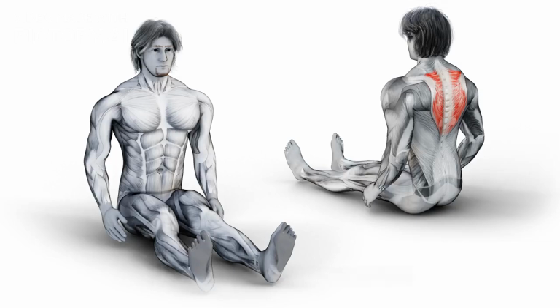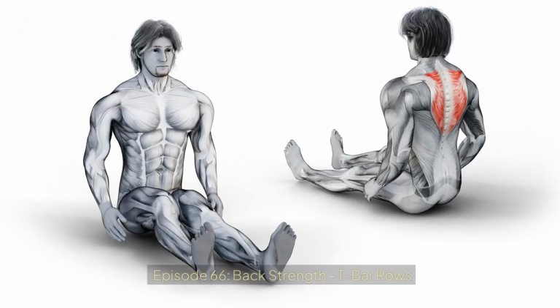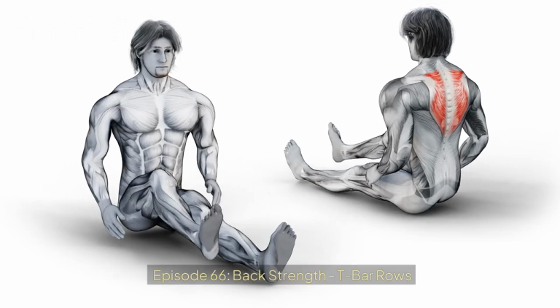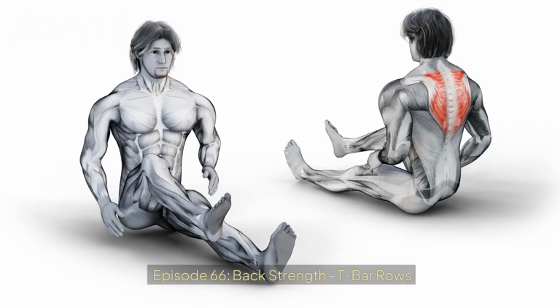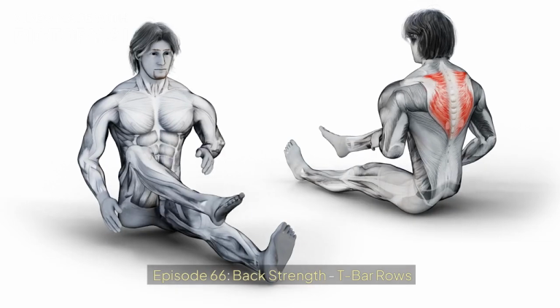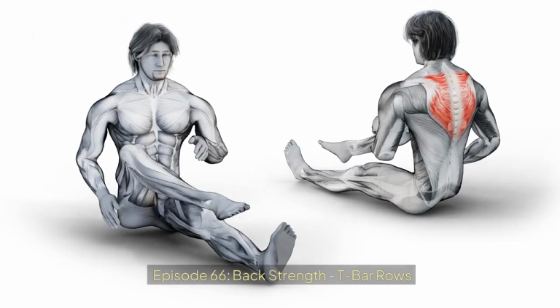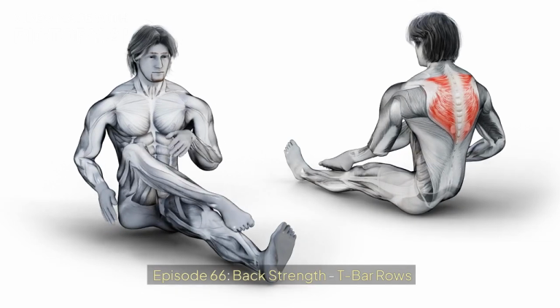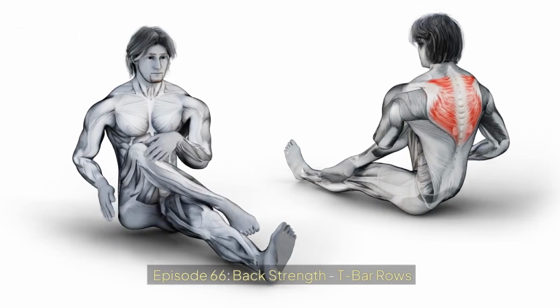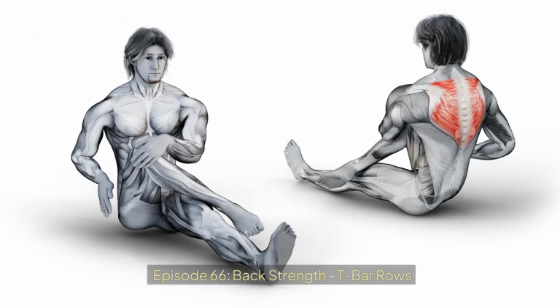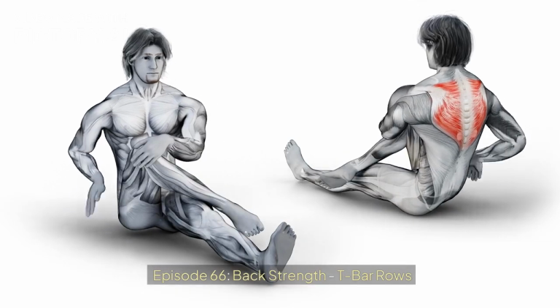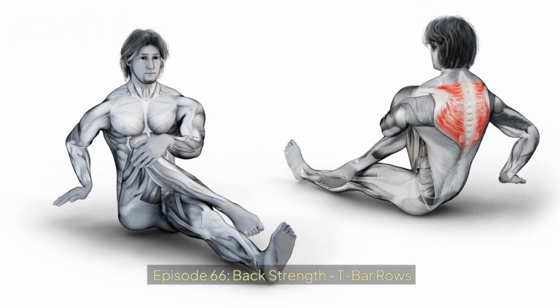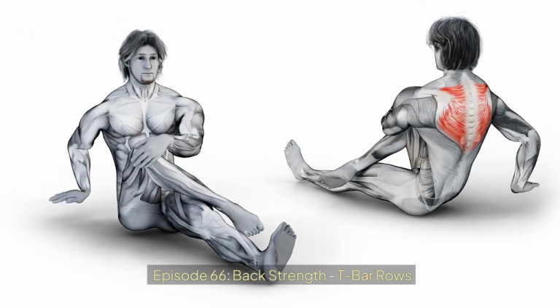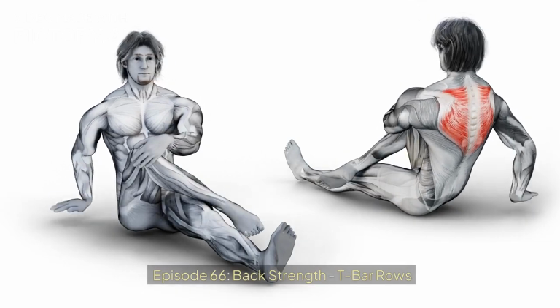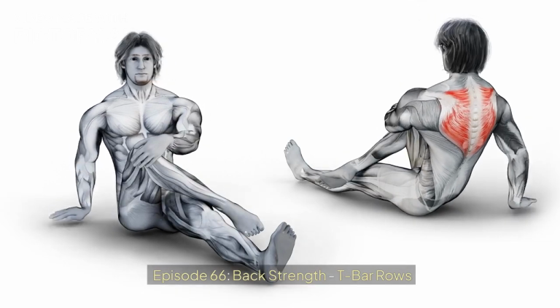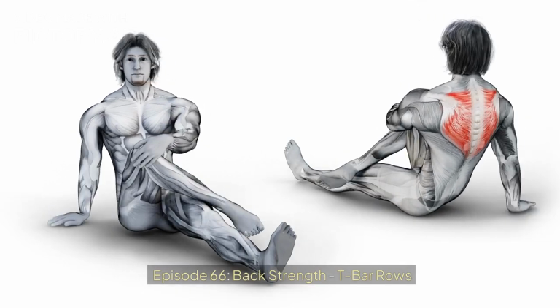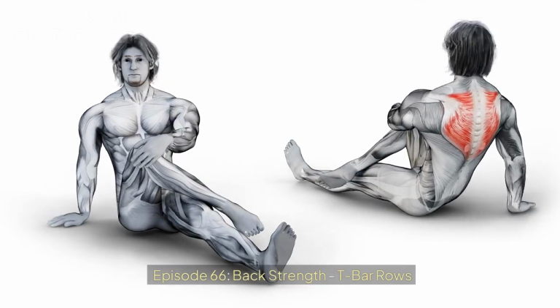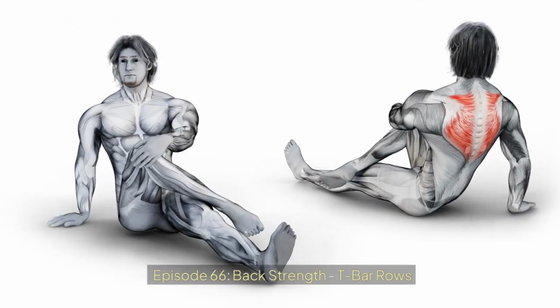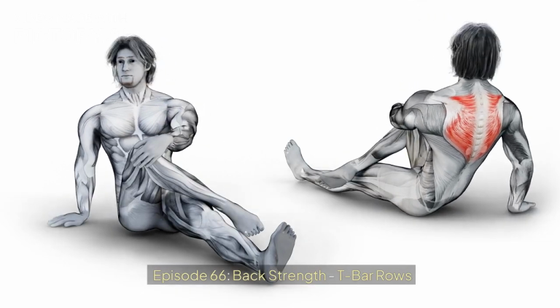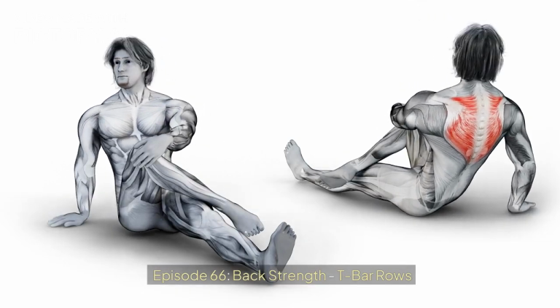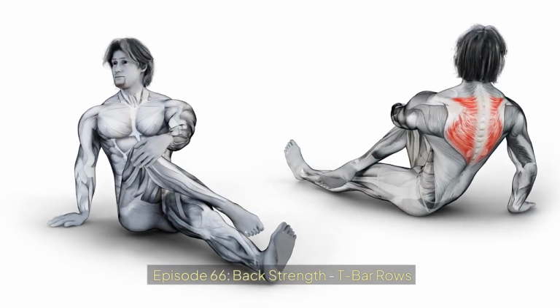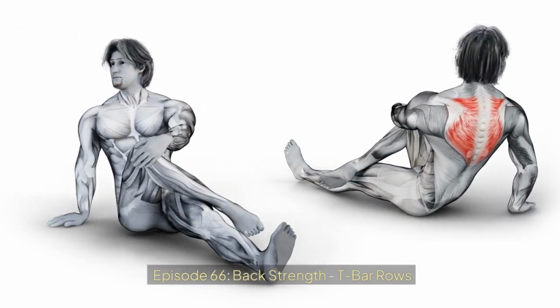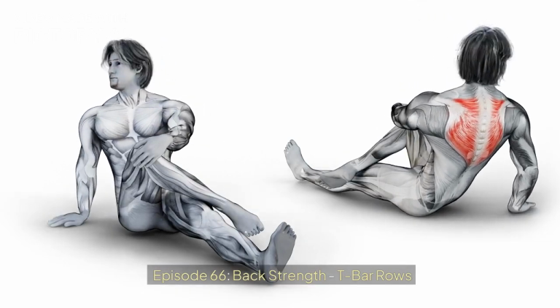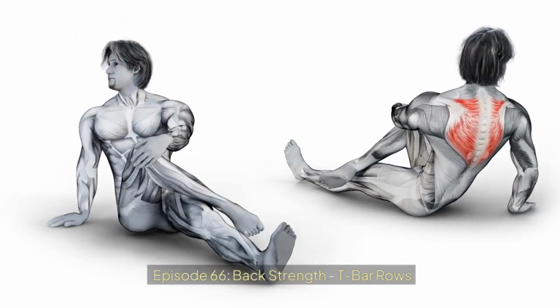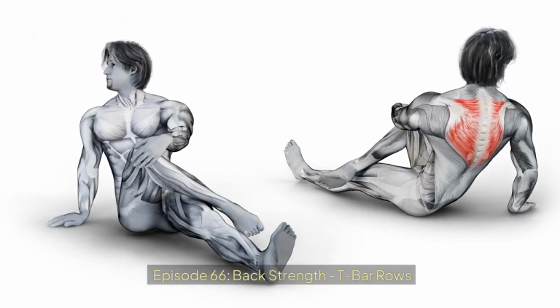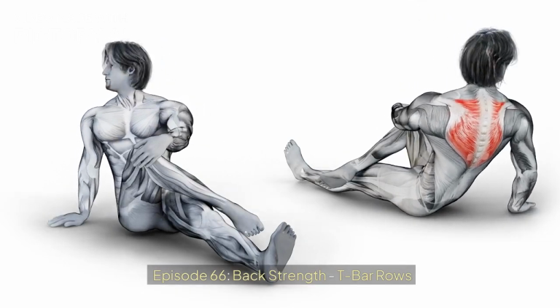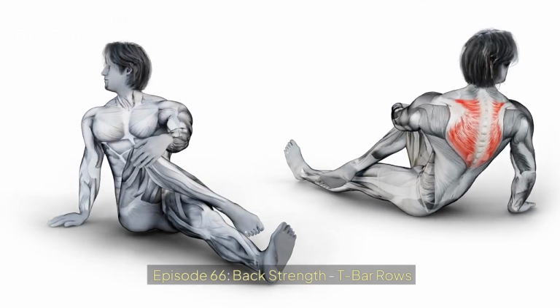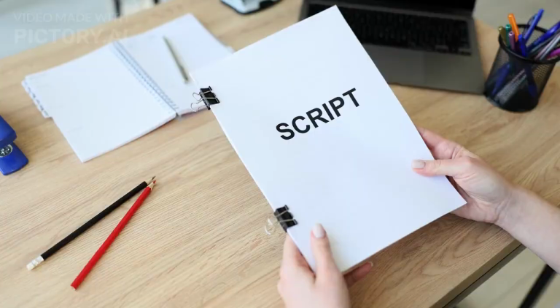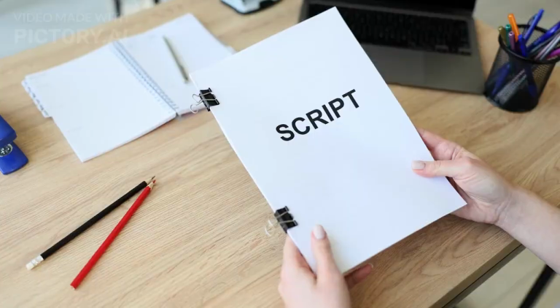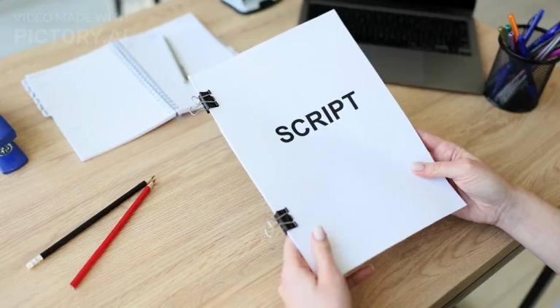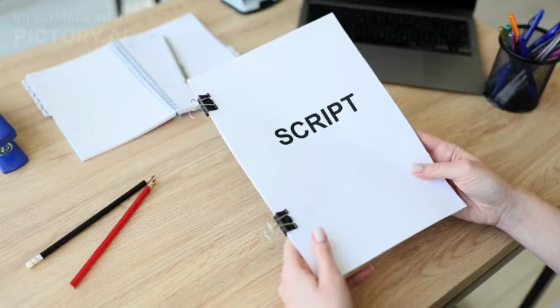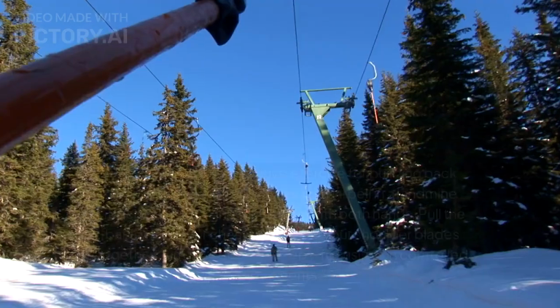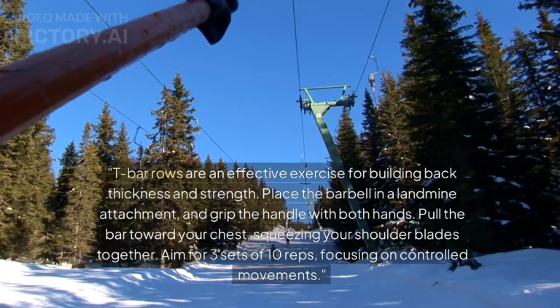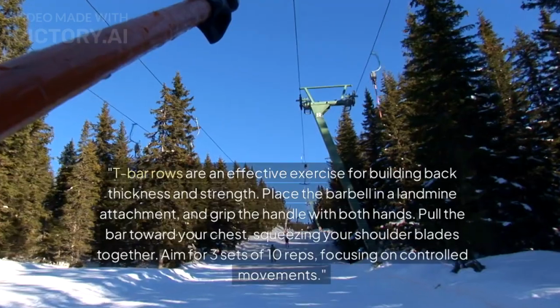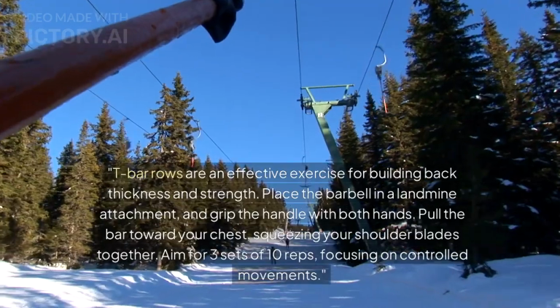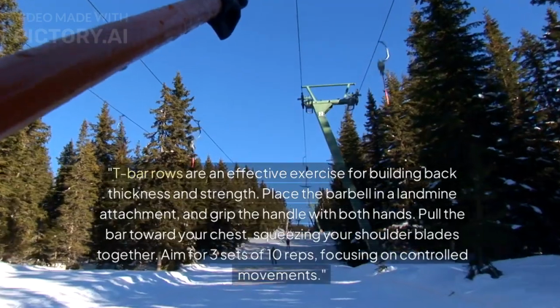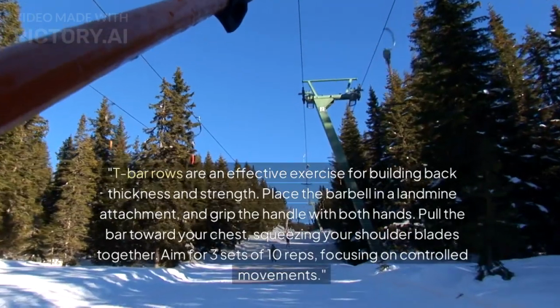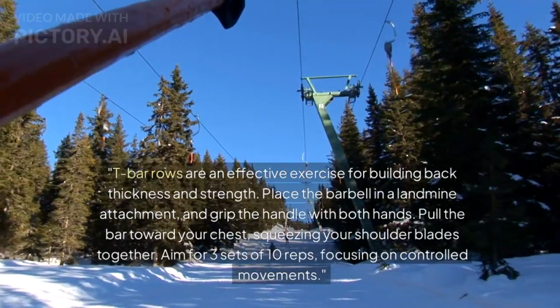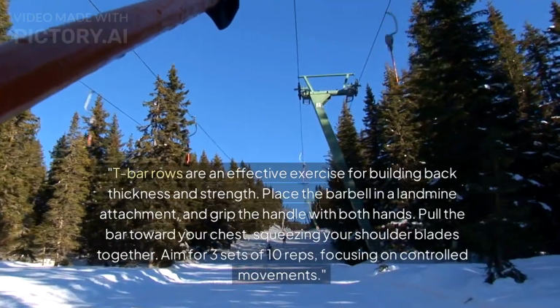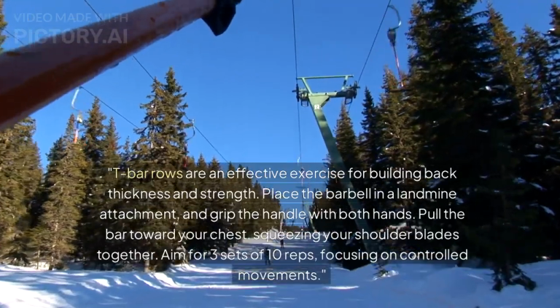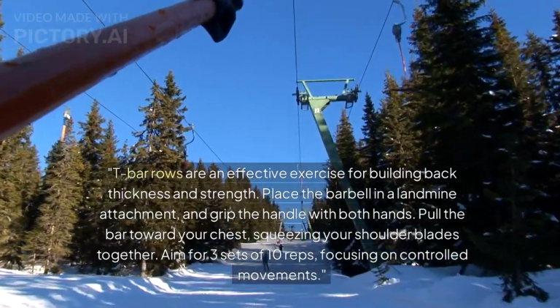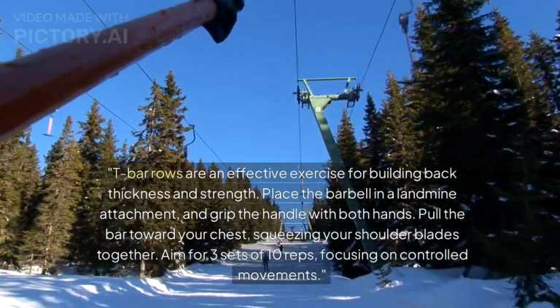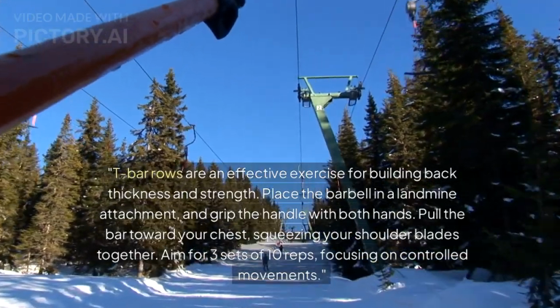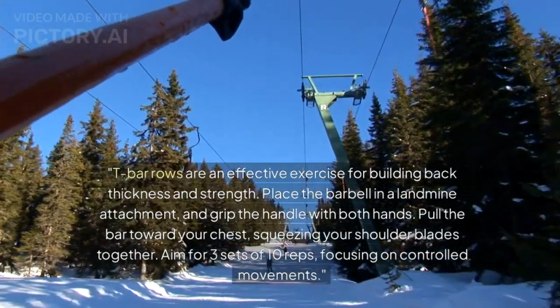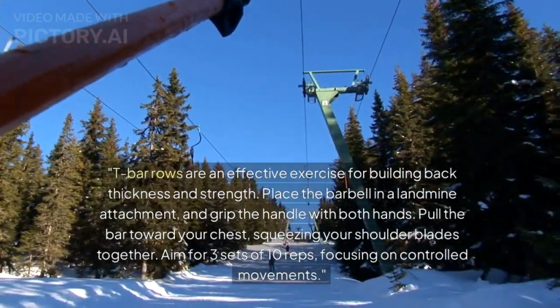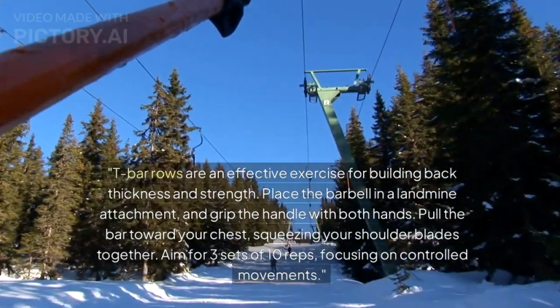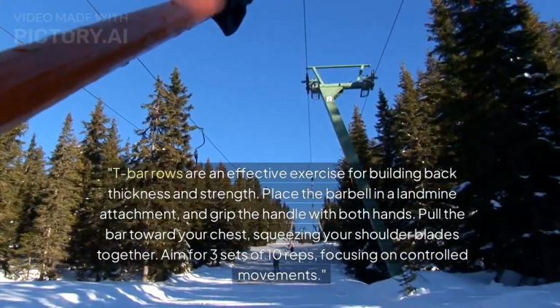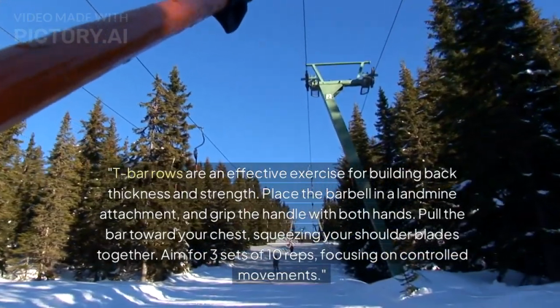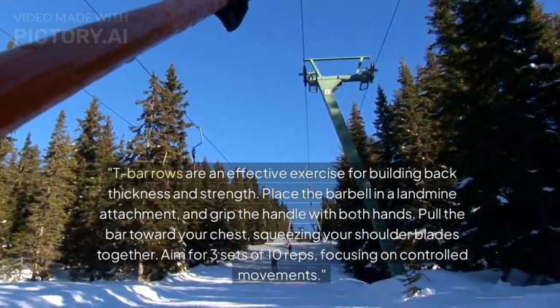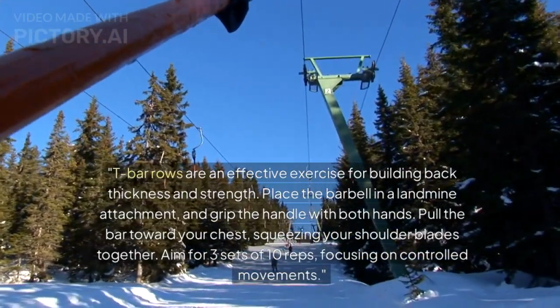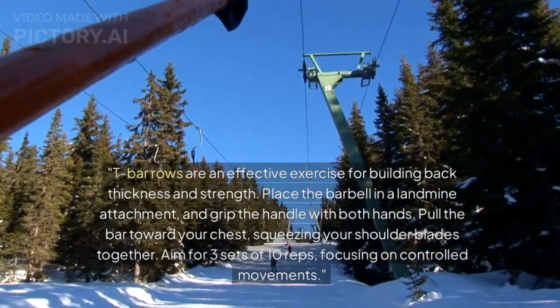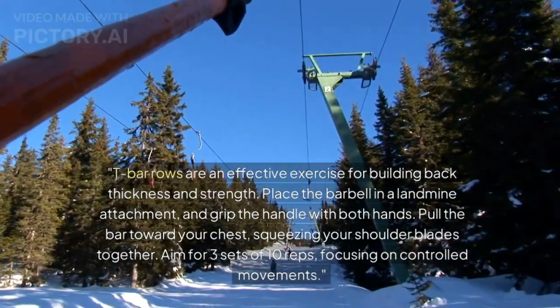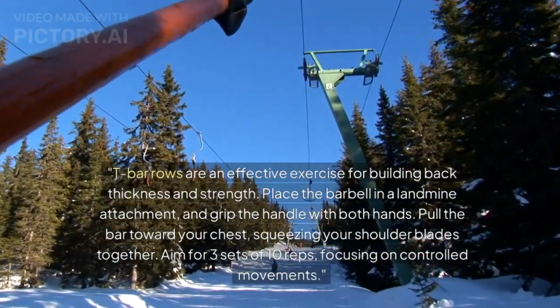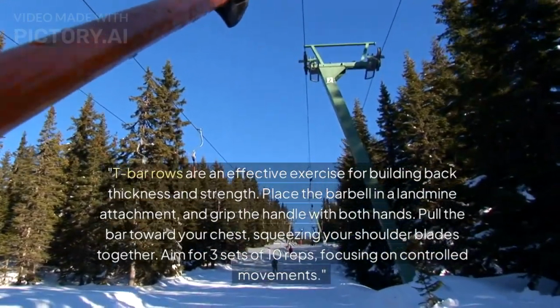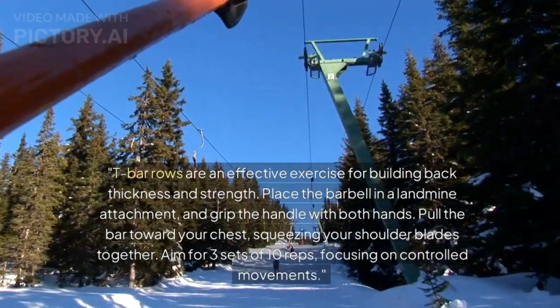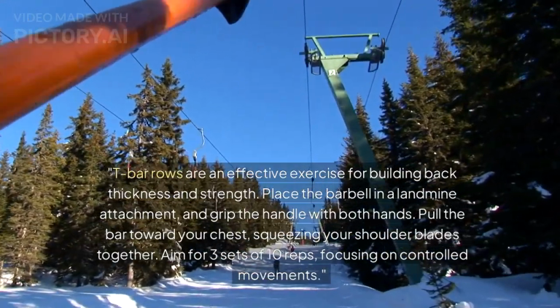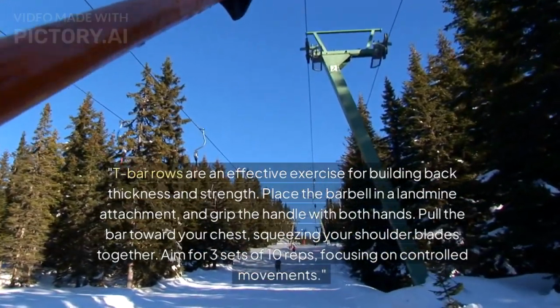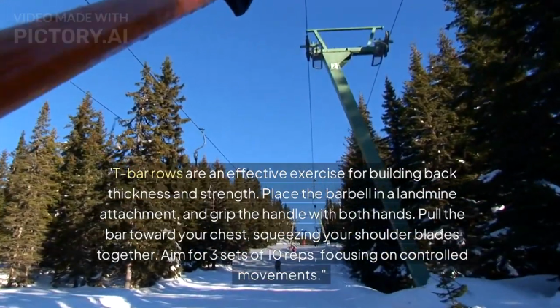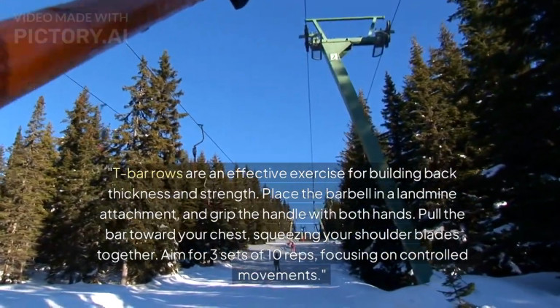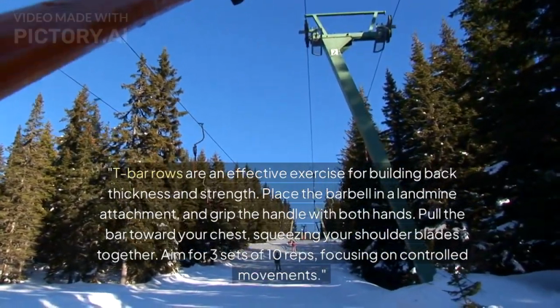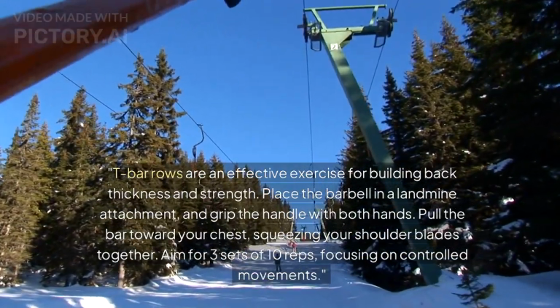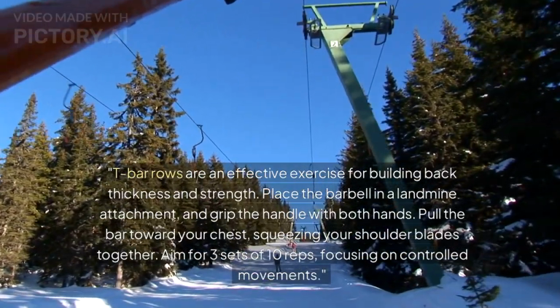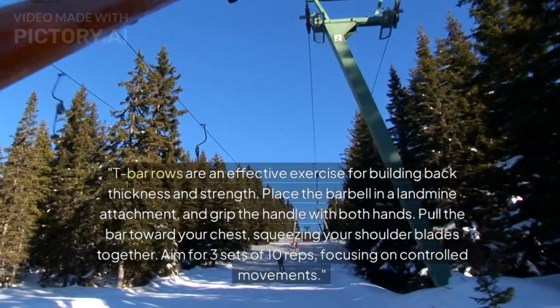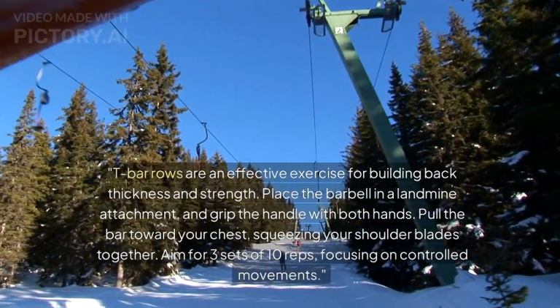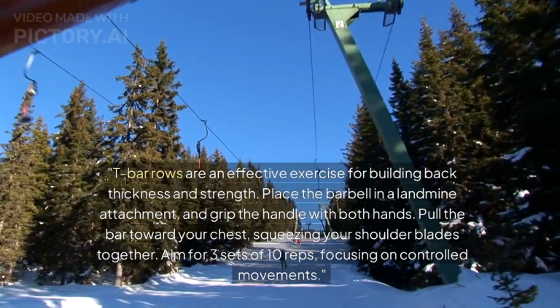Episode 66: Back Strength T-Bar Rows. T-Bar rows are an effective exercise for building back thickness and strength.